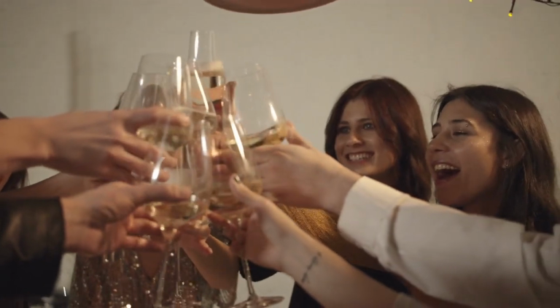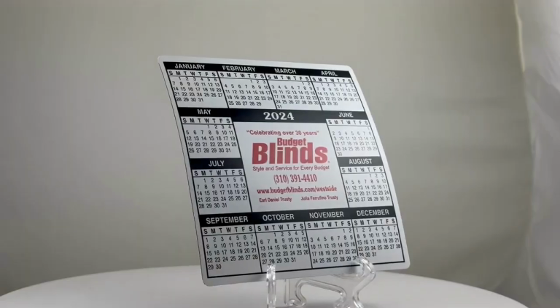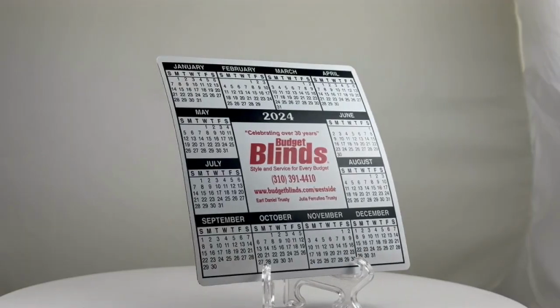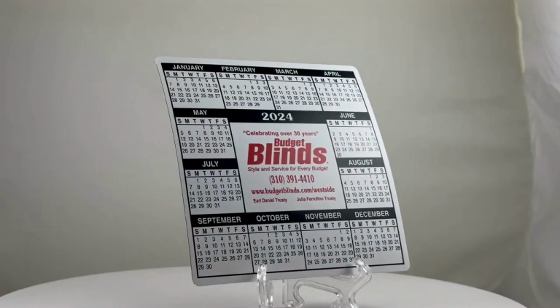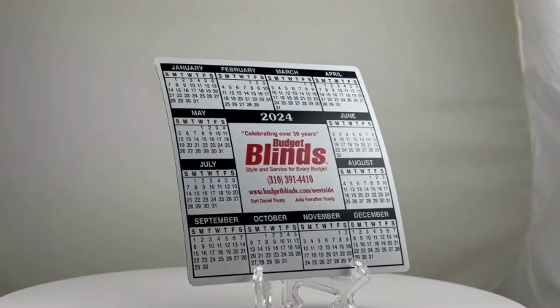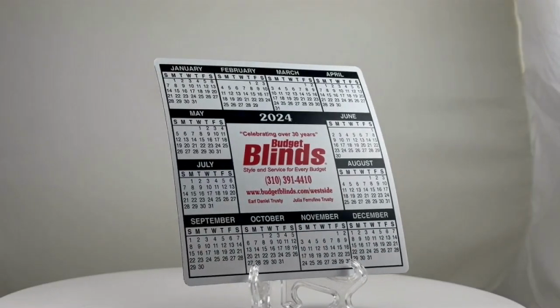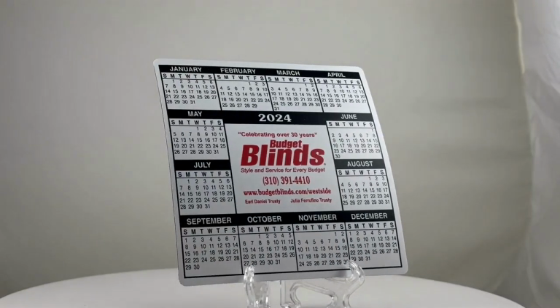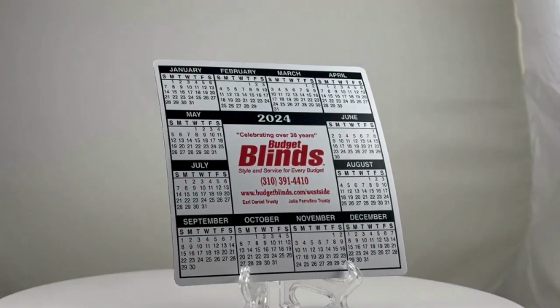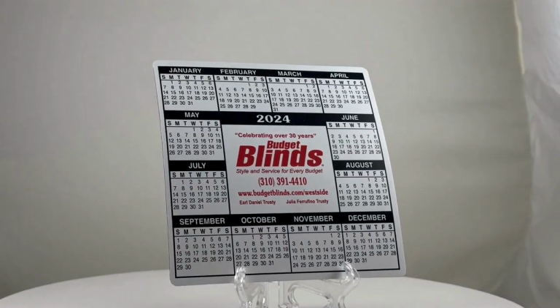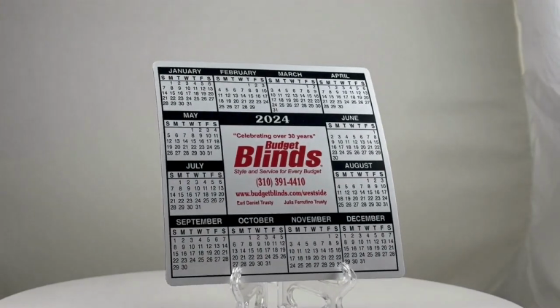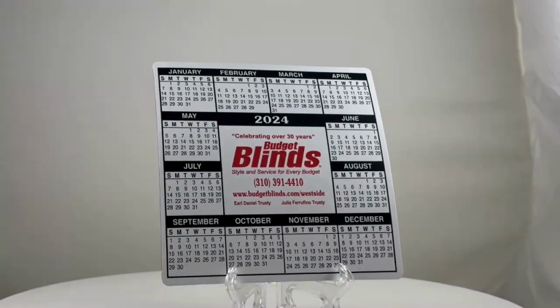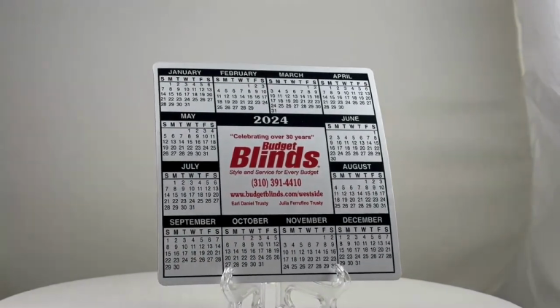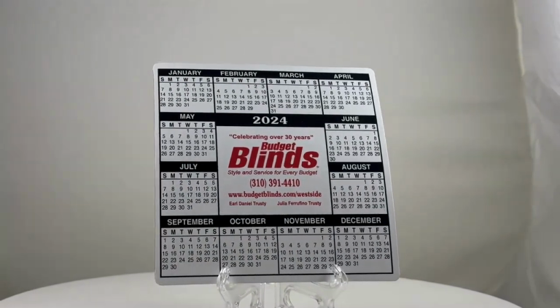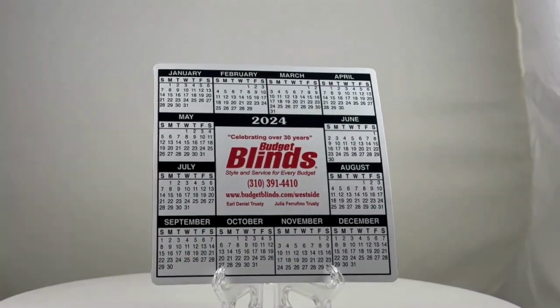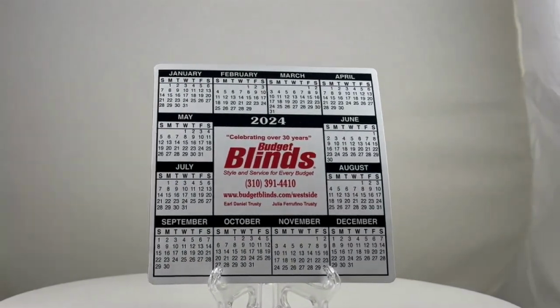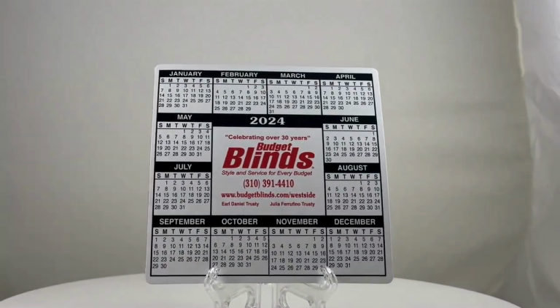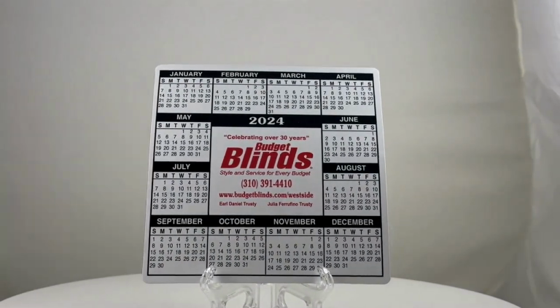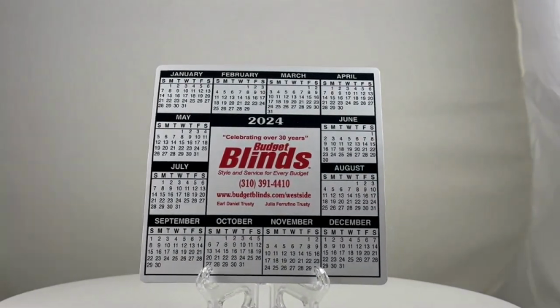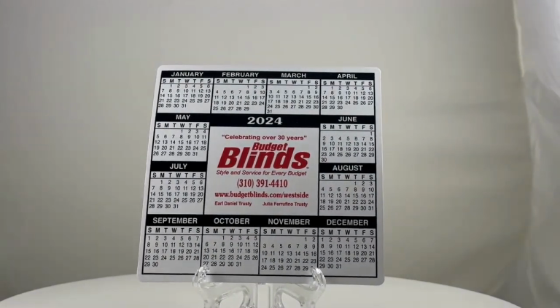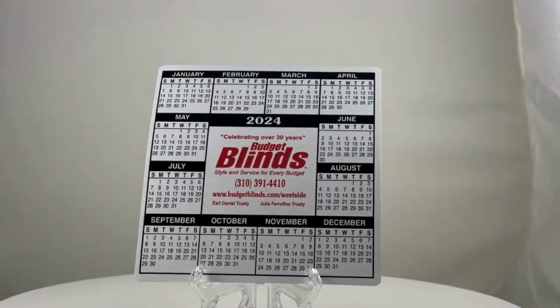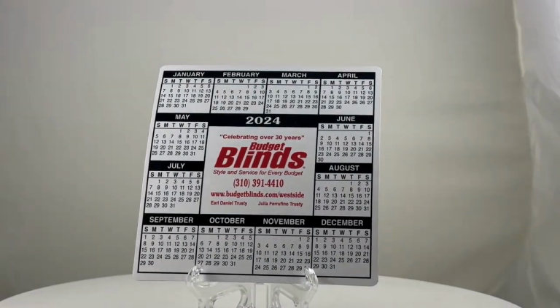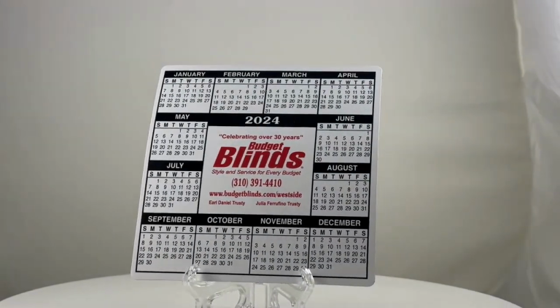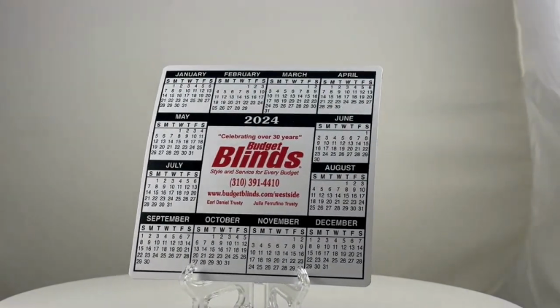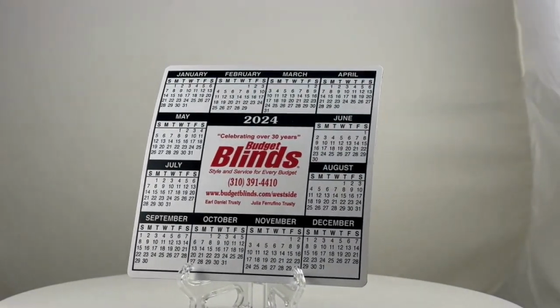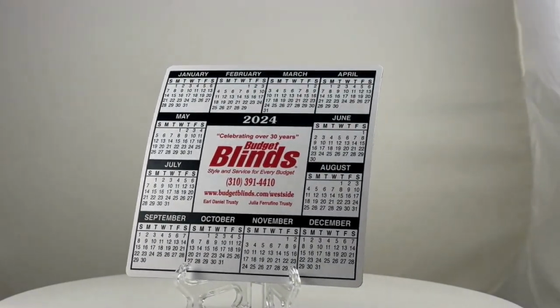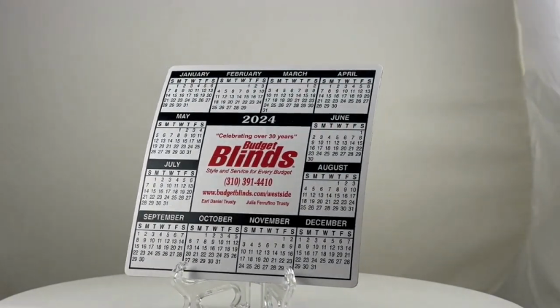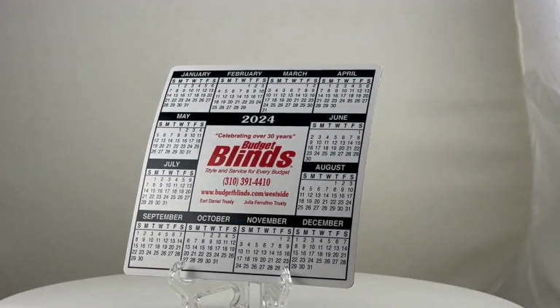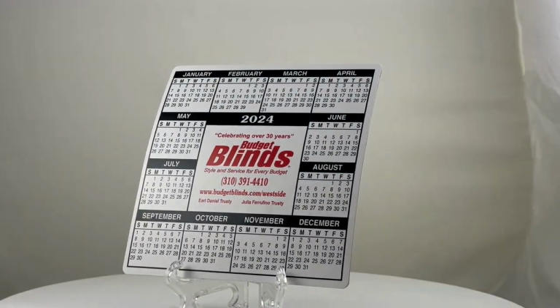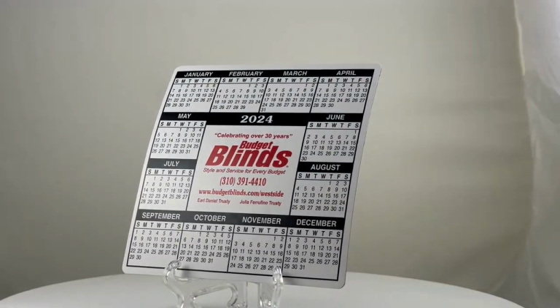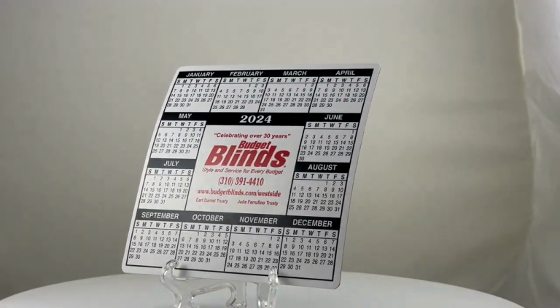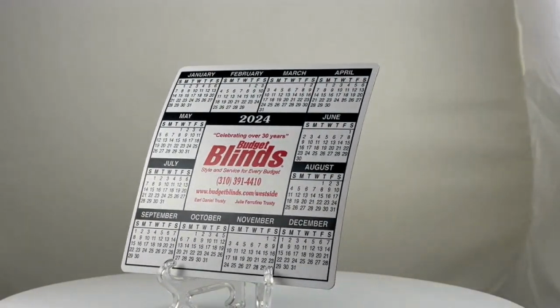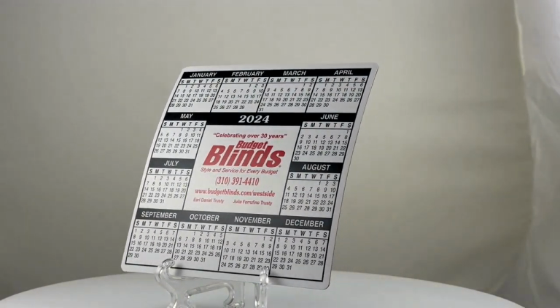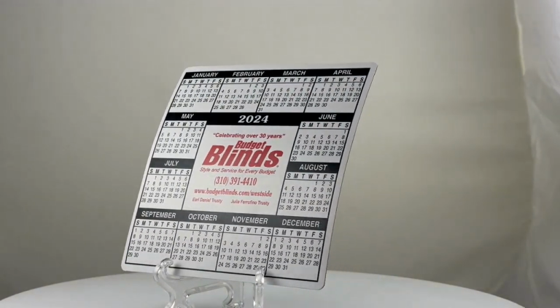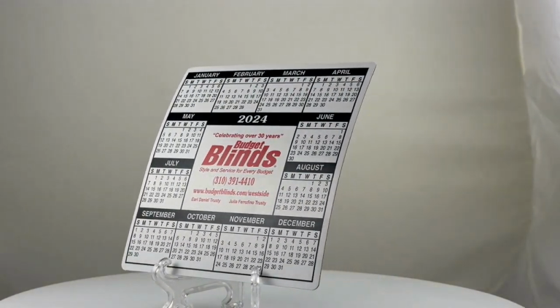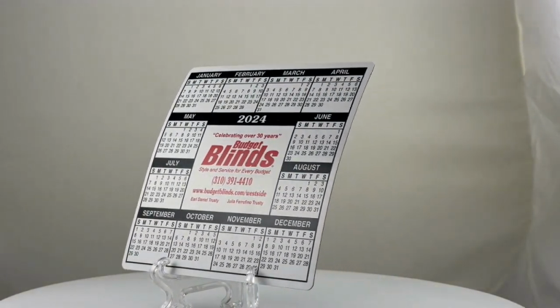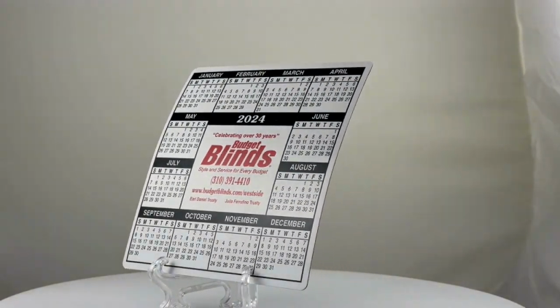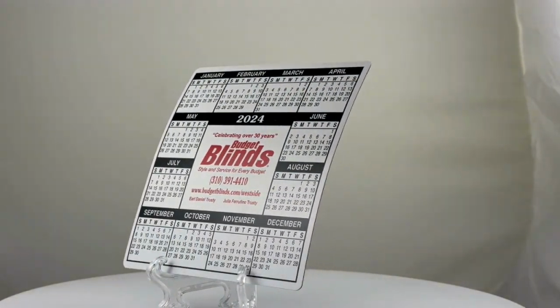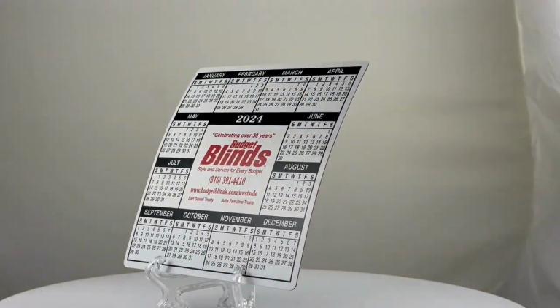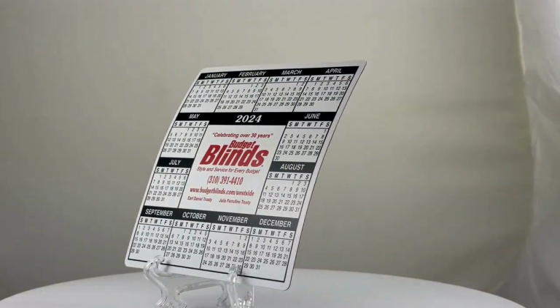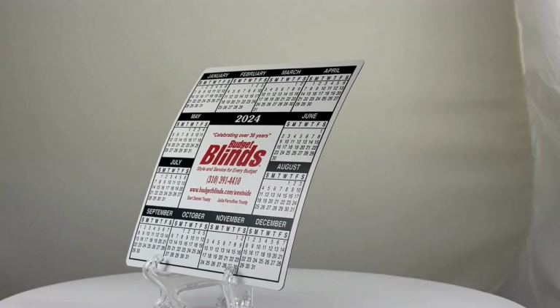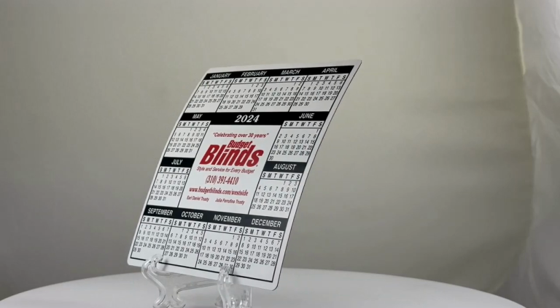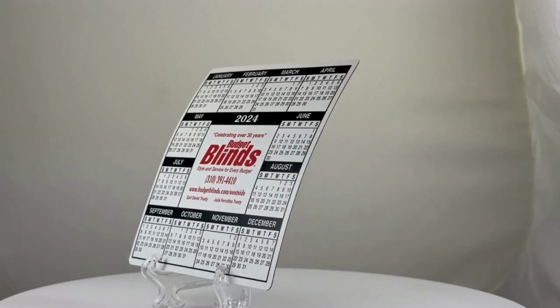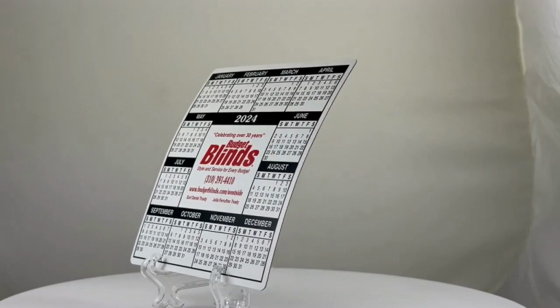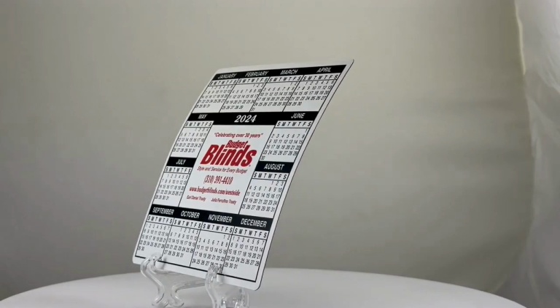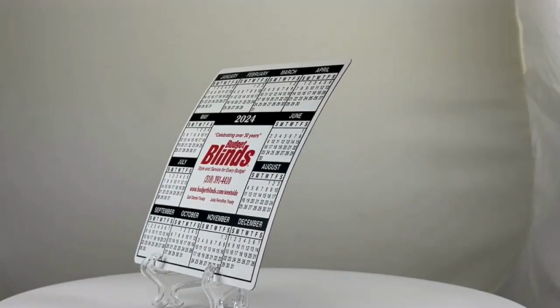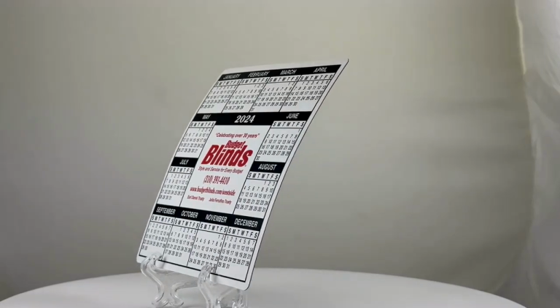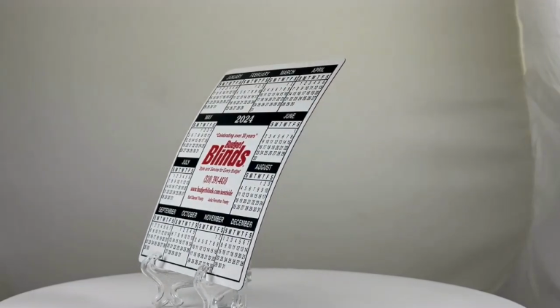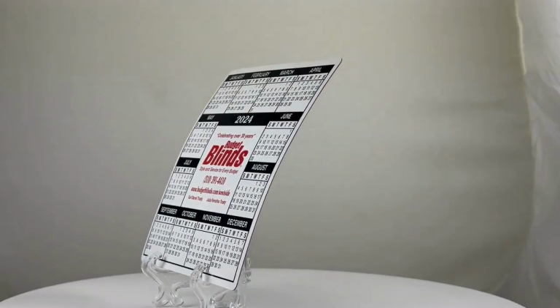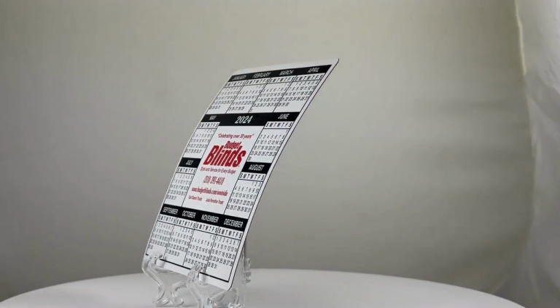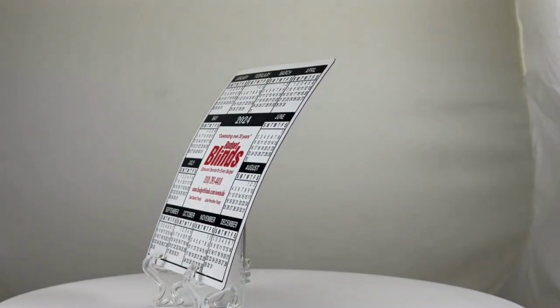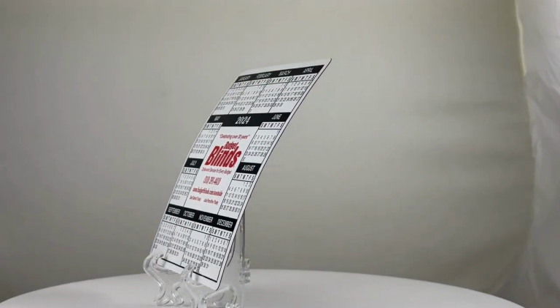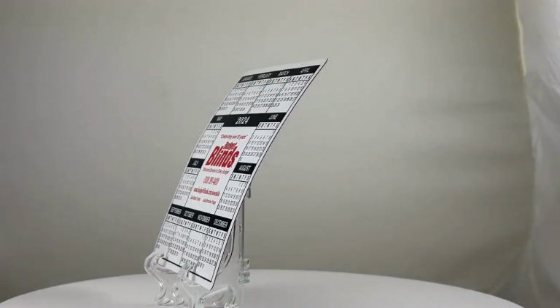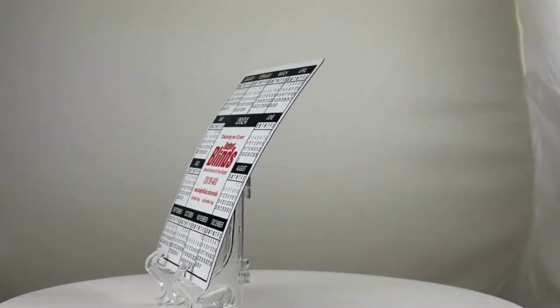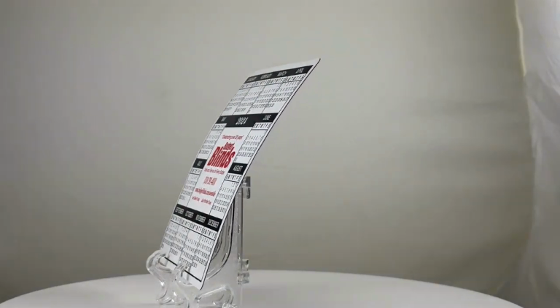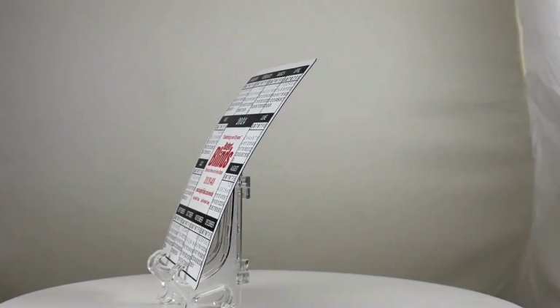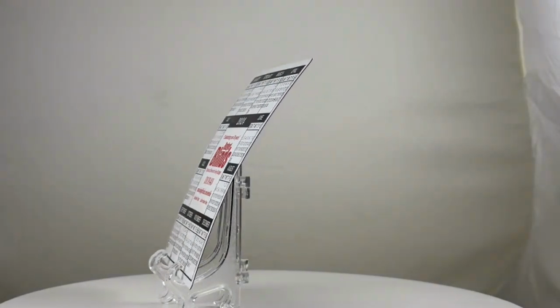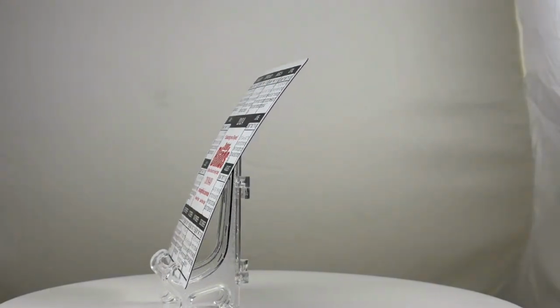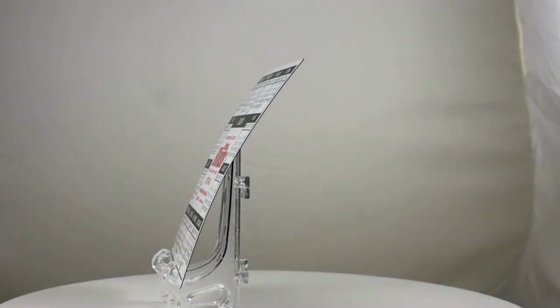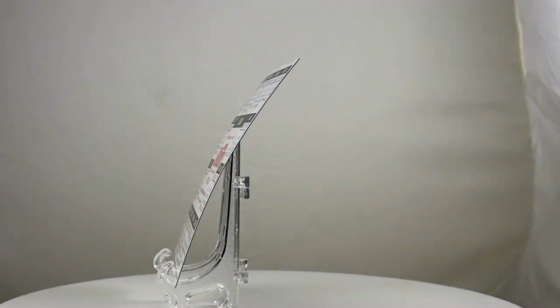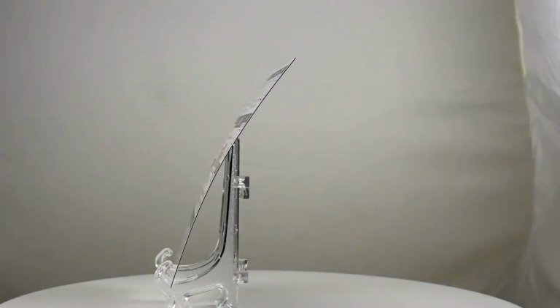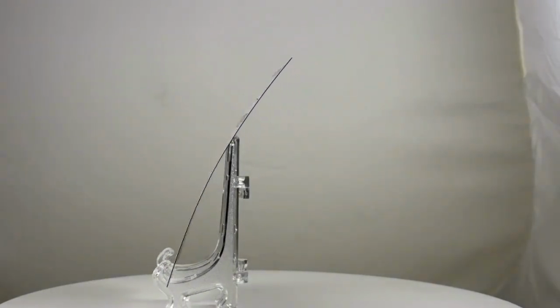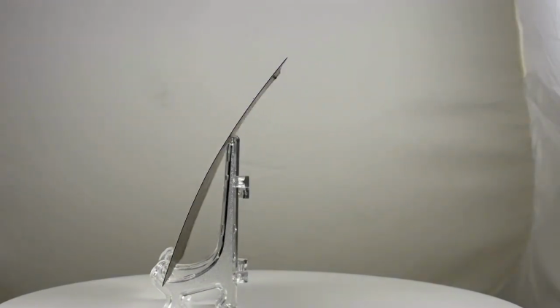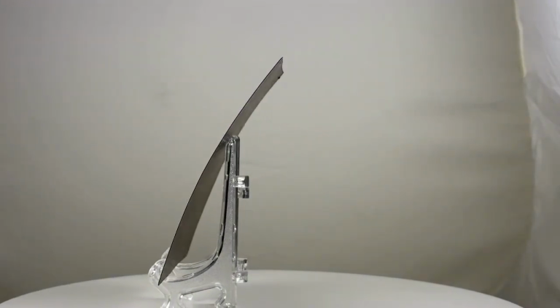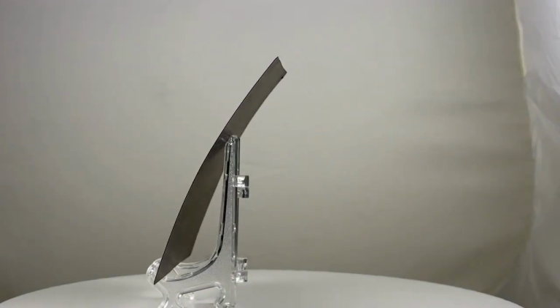Keep track of your days with our custom printed magnetic calendar, a practical and eye-catching addition to any fridge or magnetic surface.